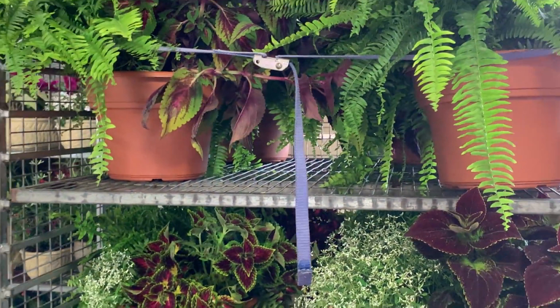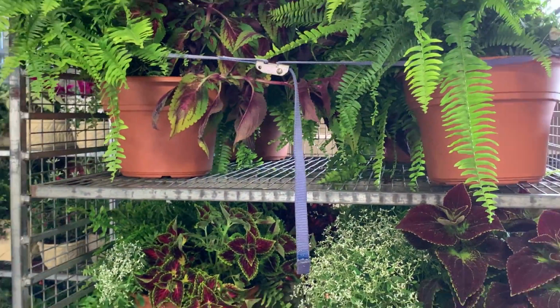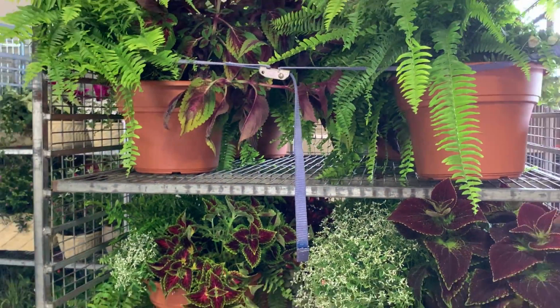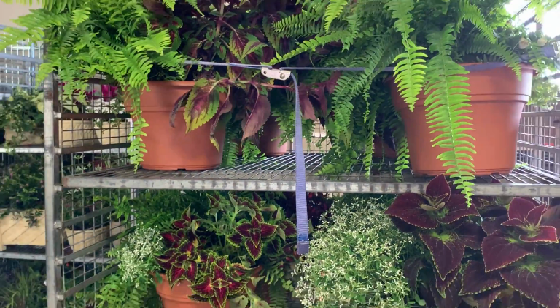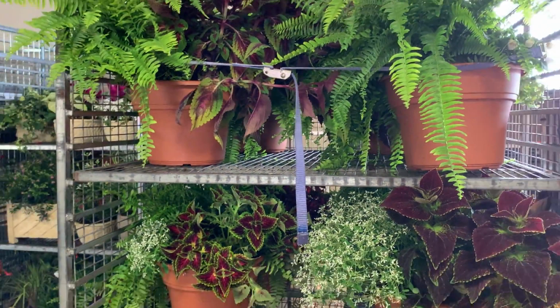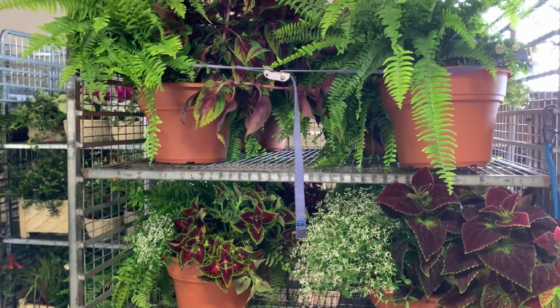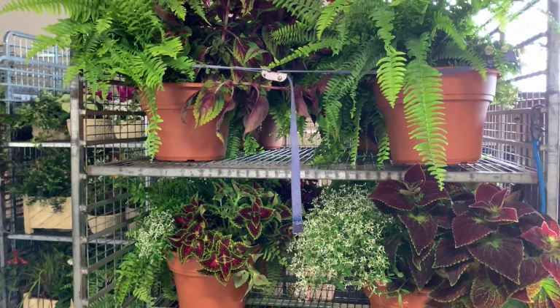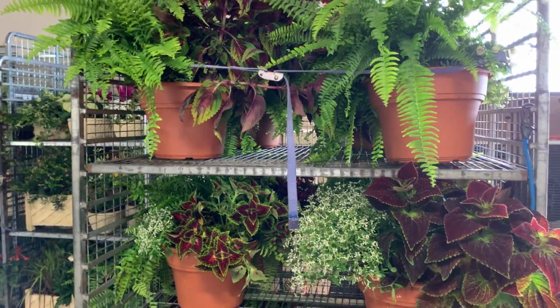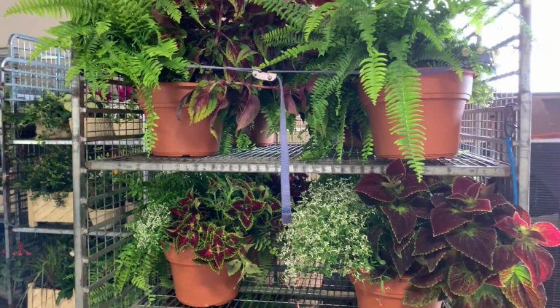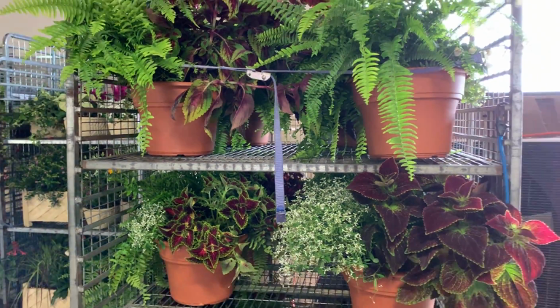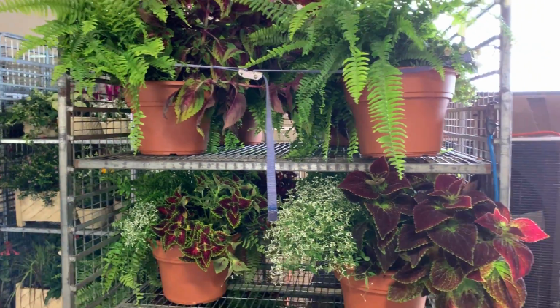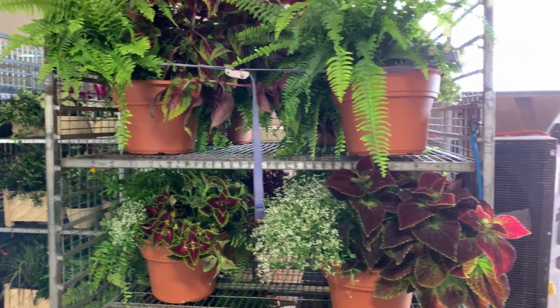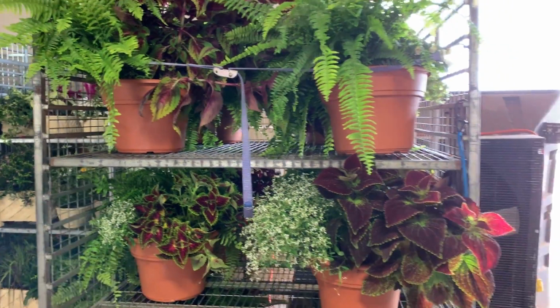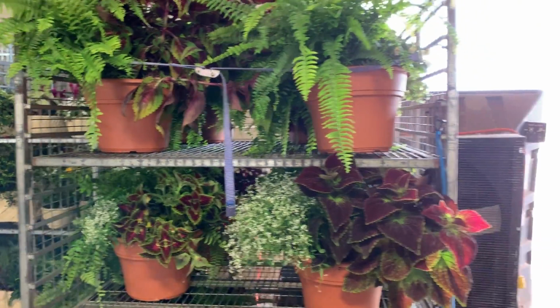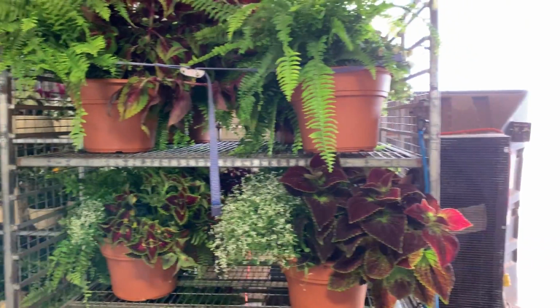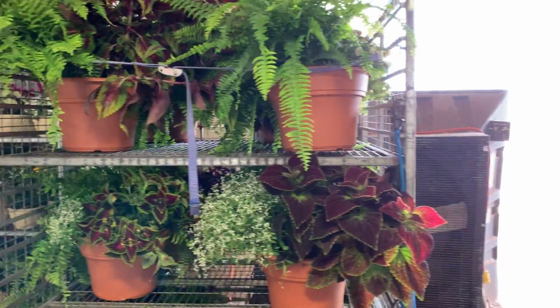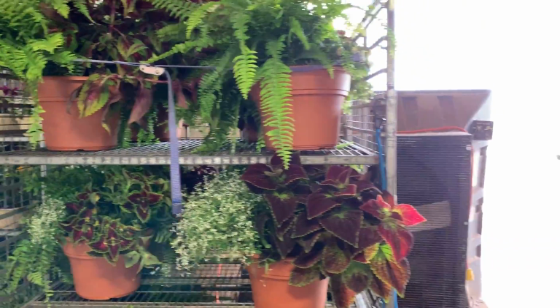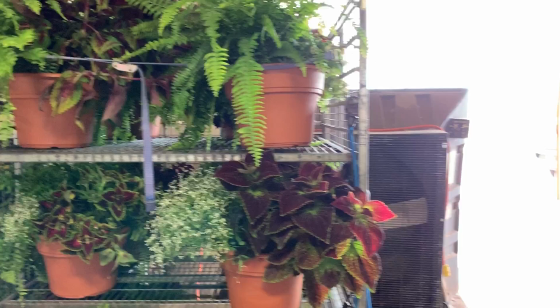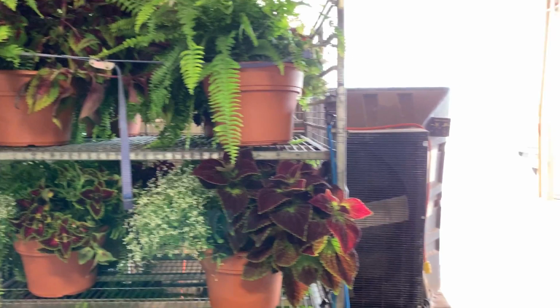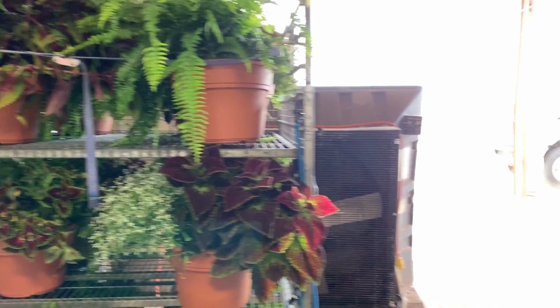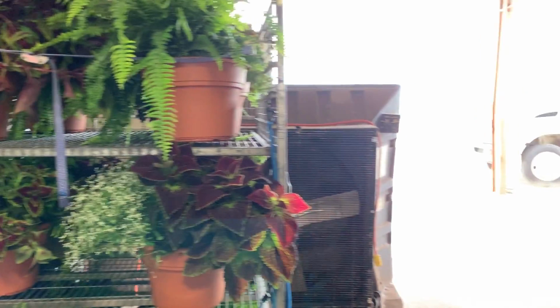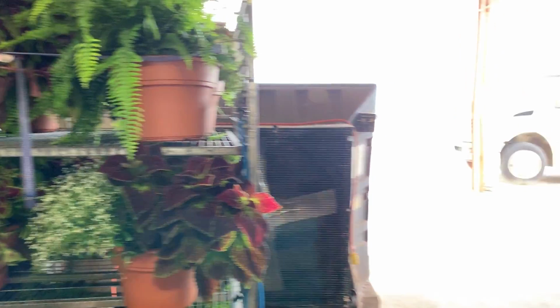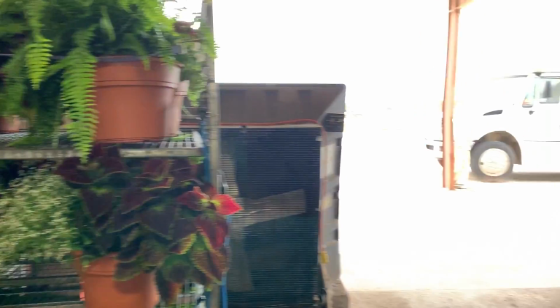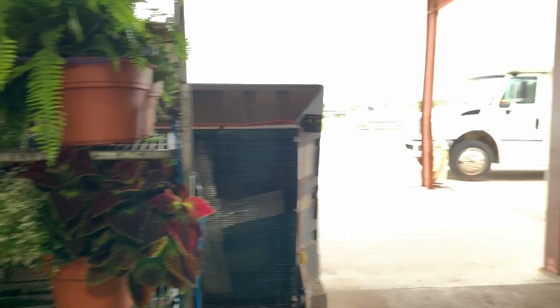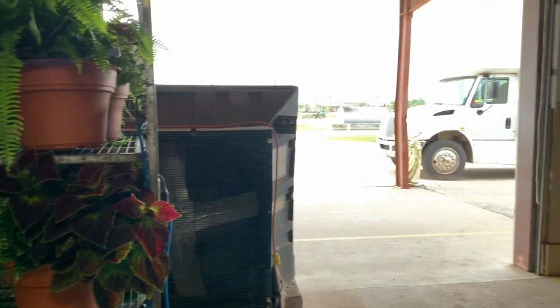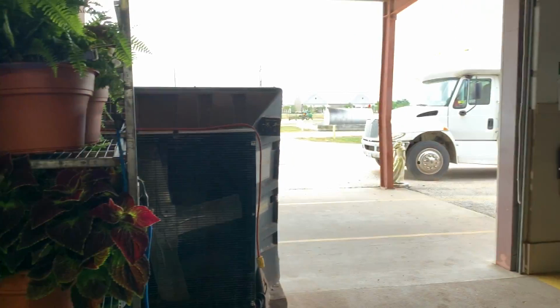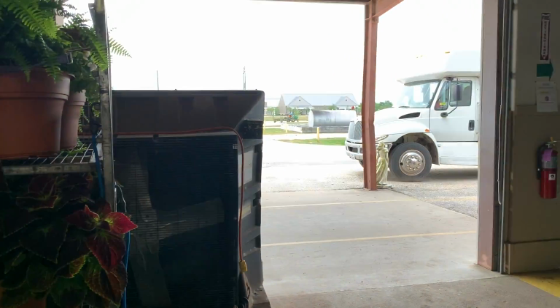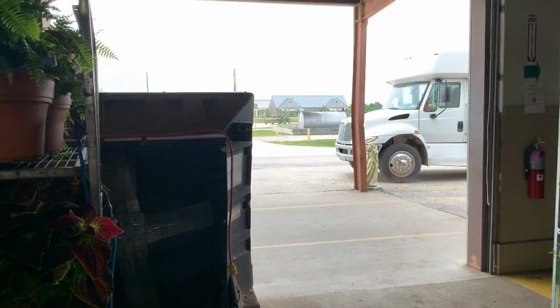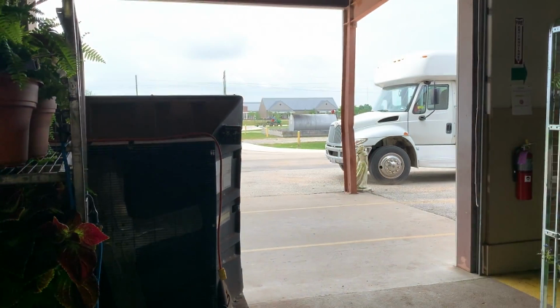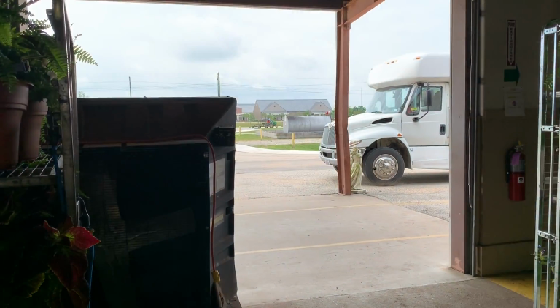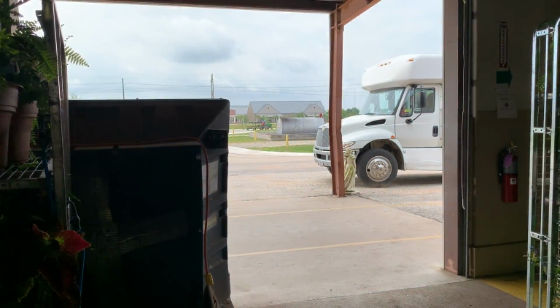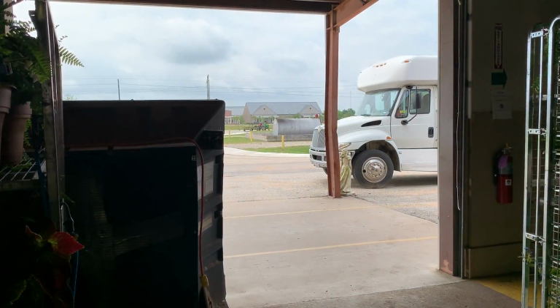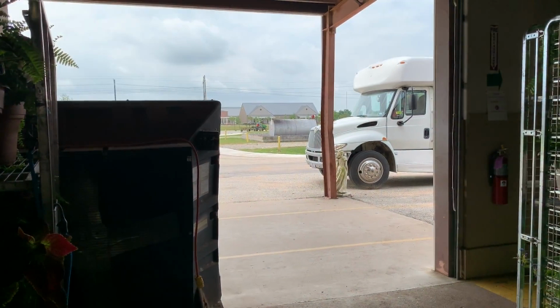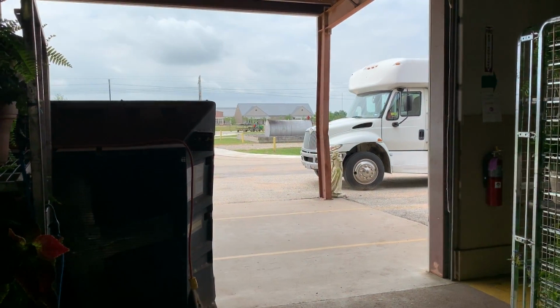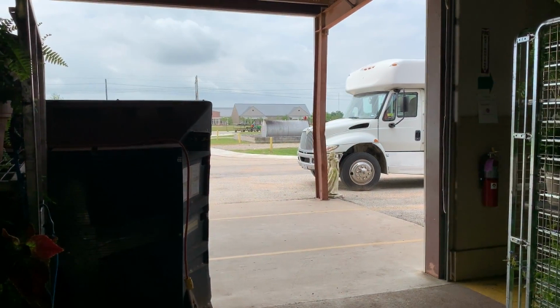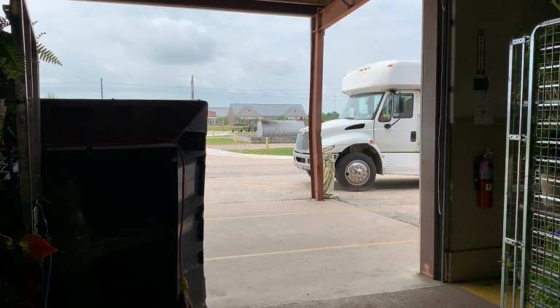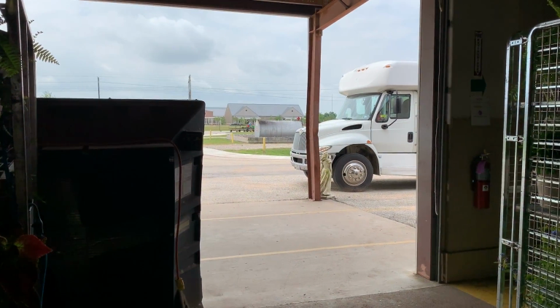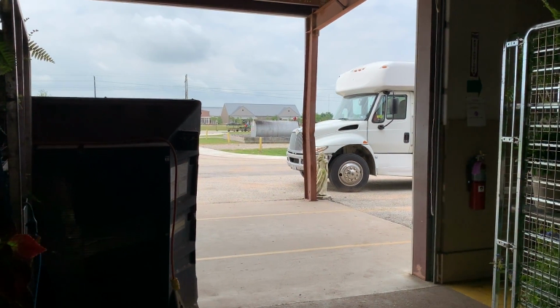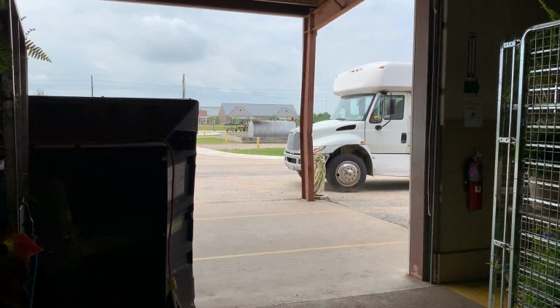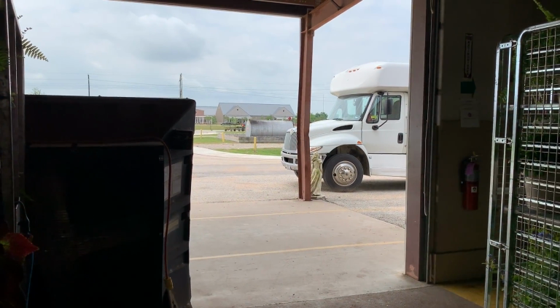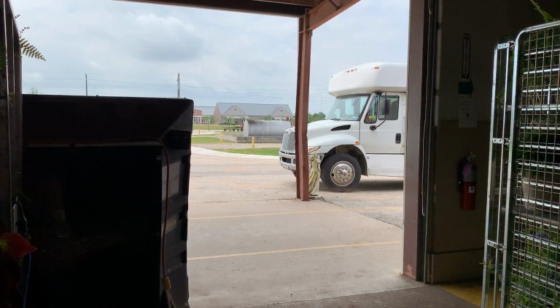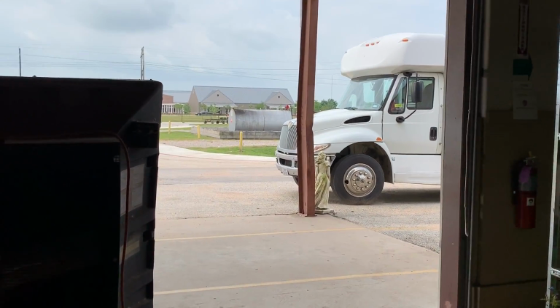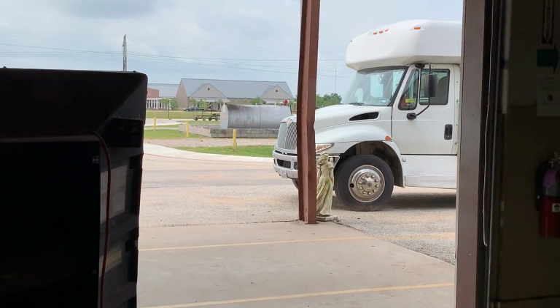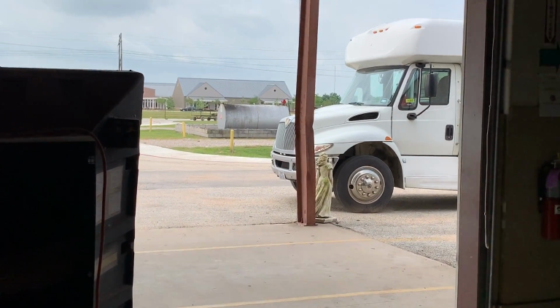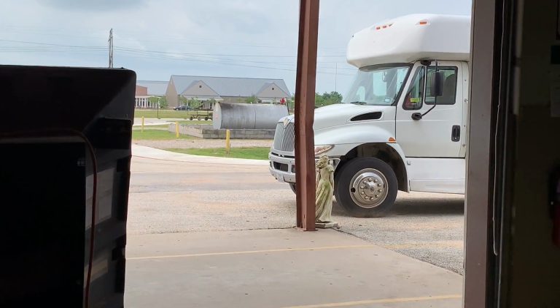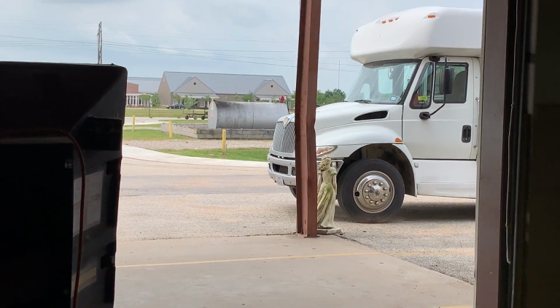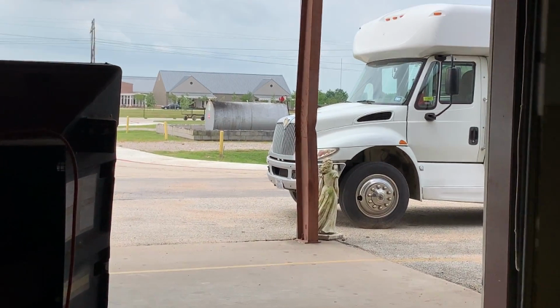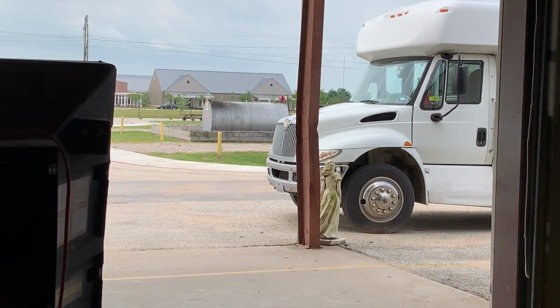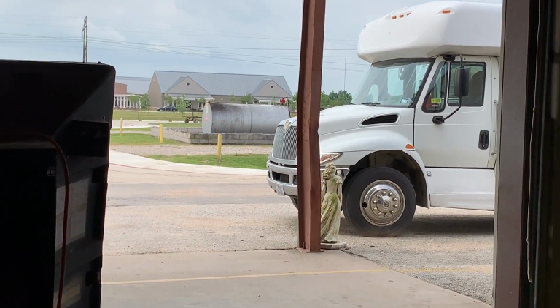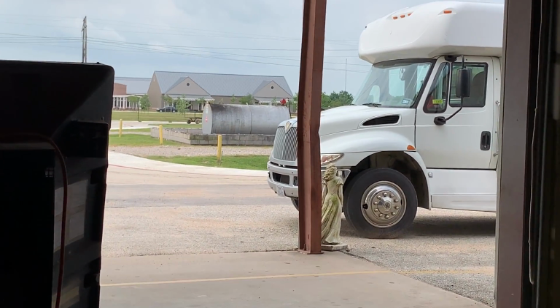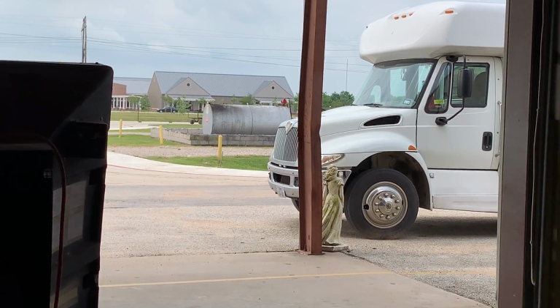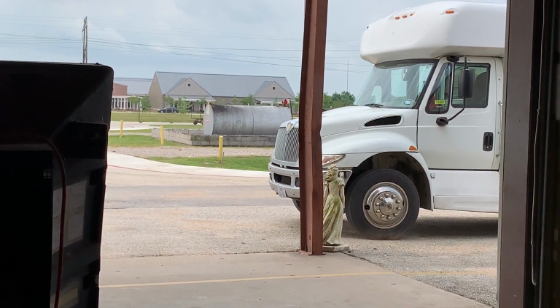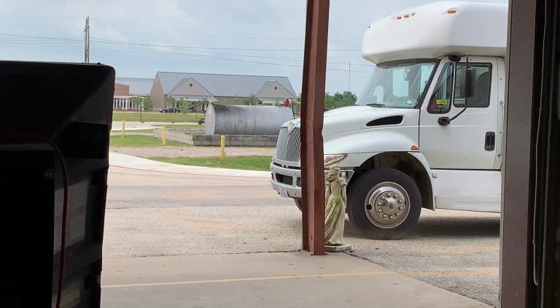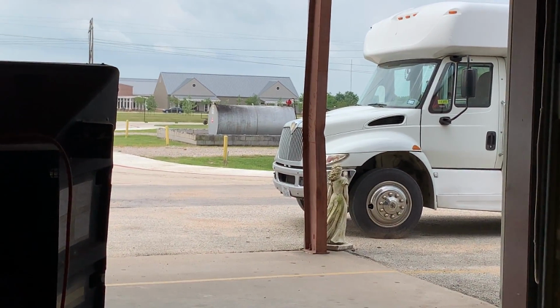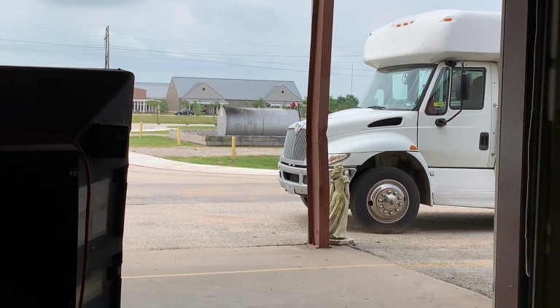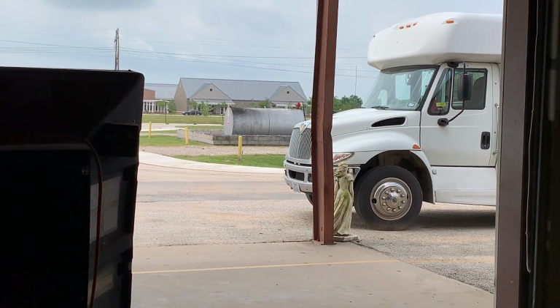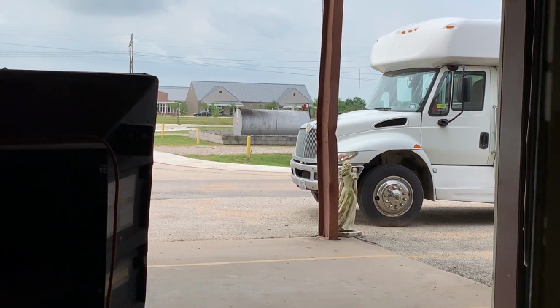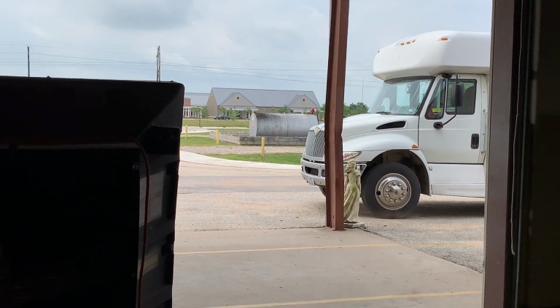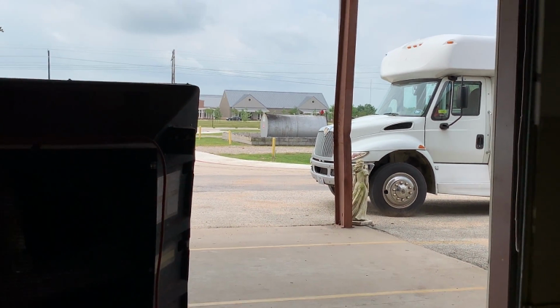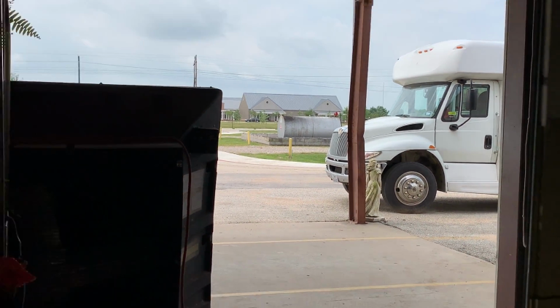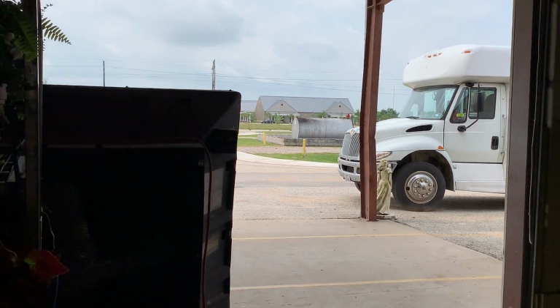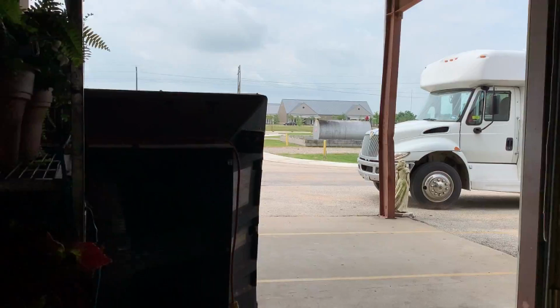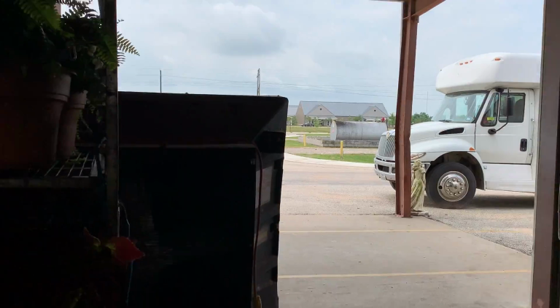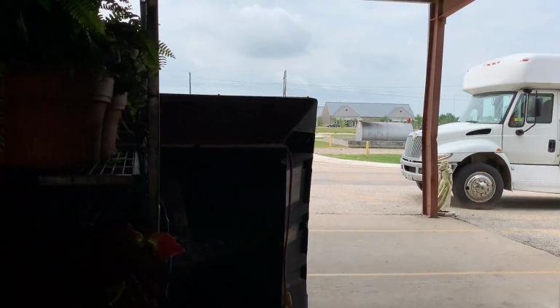And look, there's Gerald back there on the tractor. Can you see him? He's moving stuff out to the other greenhouses.